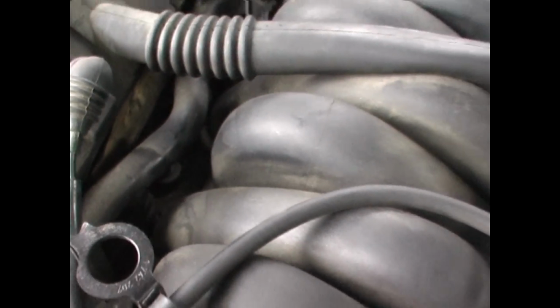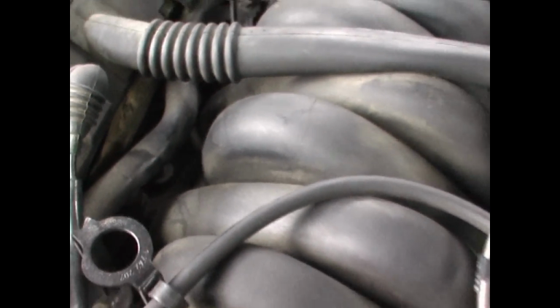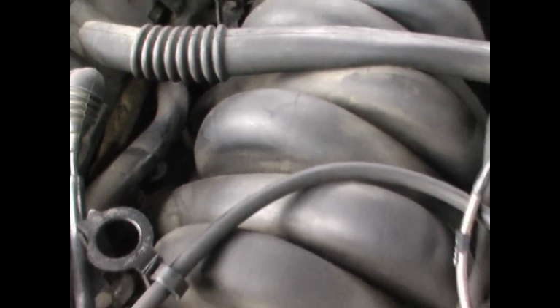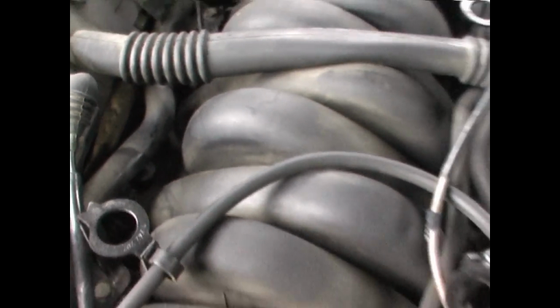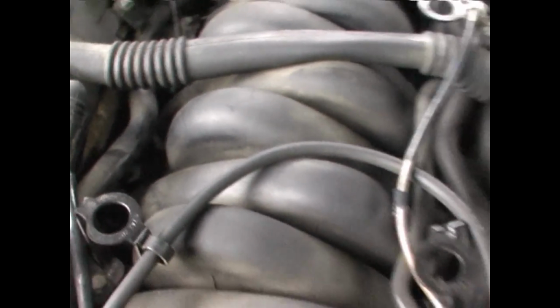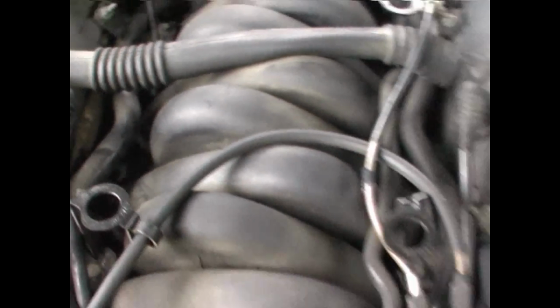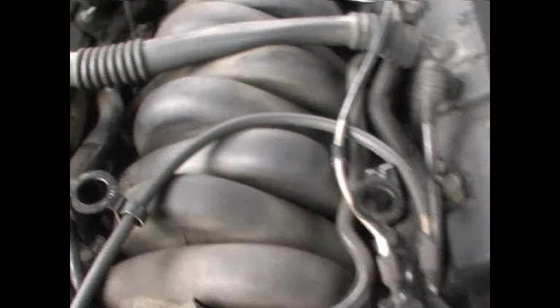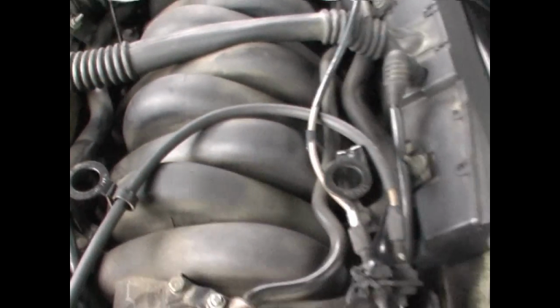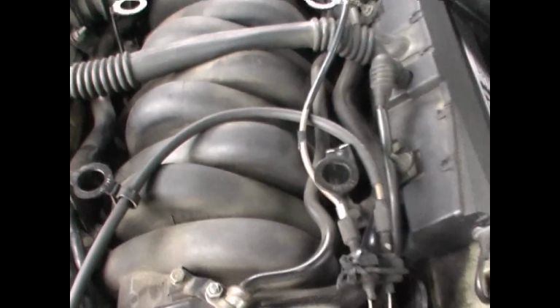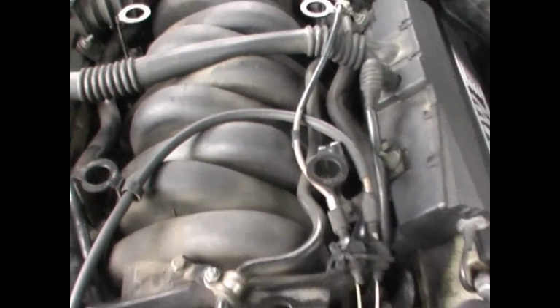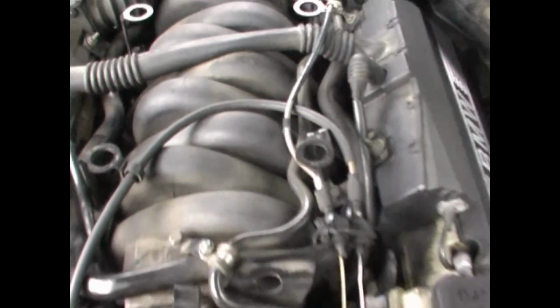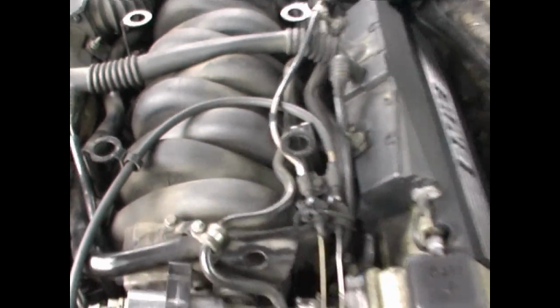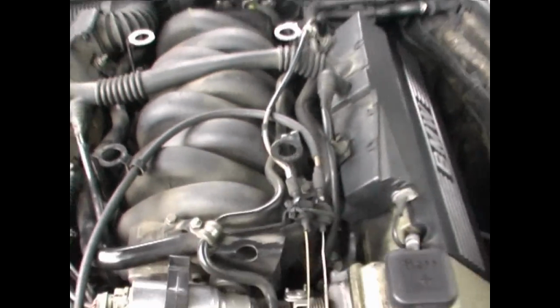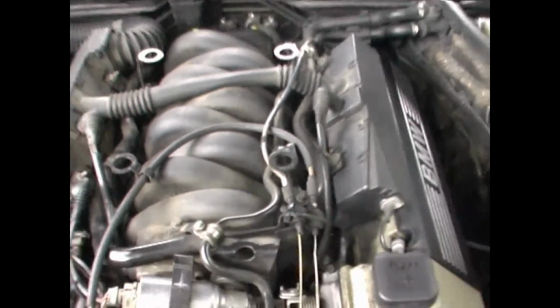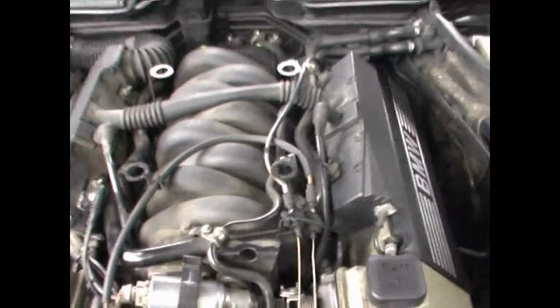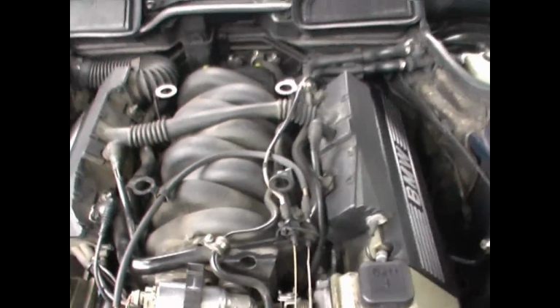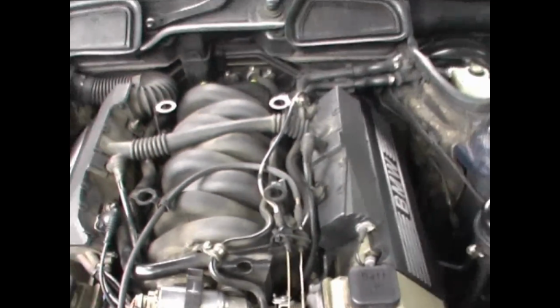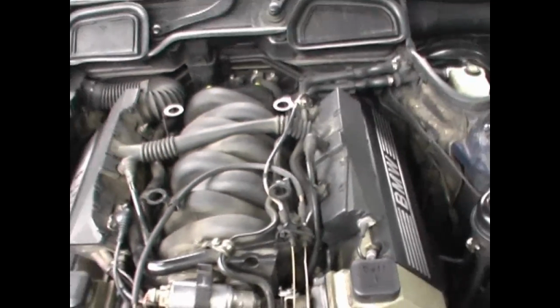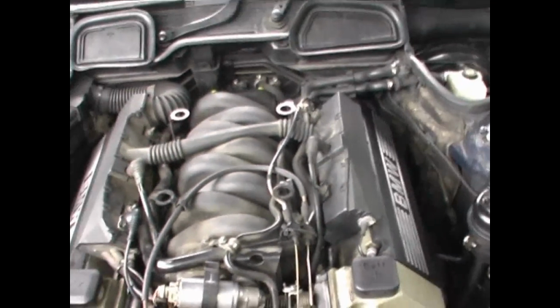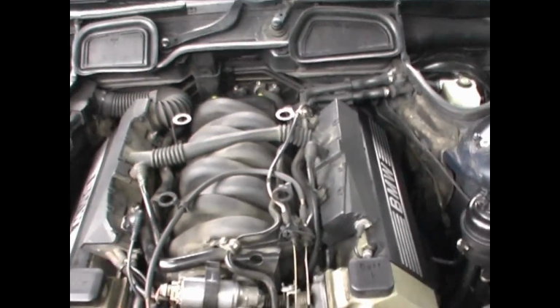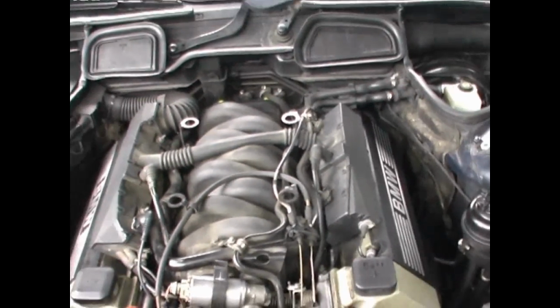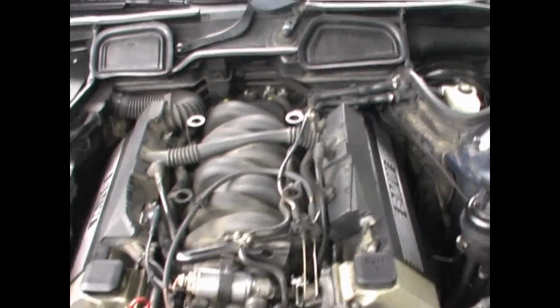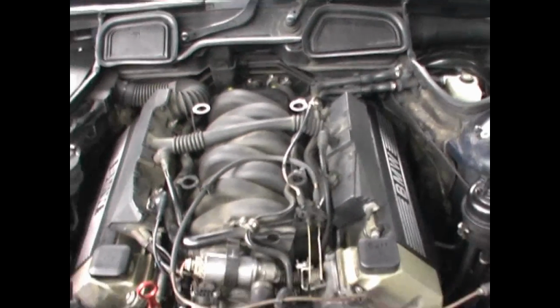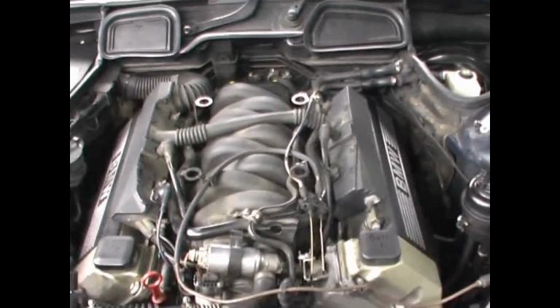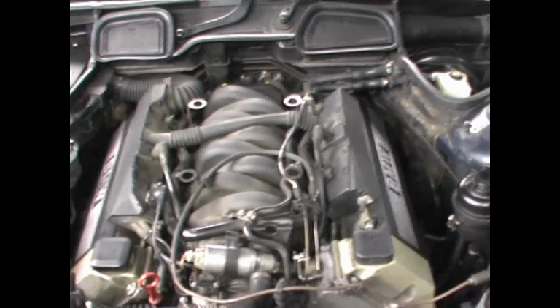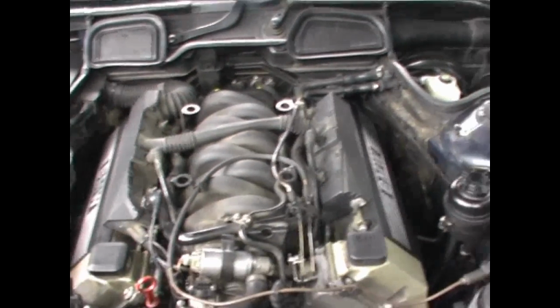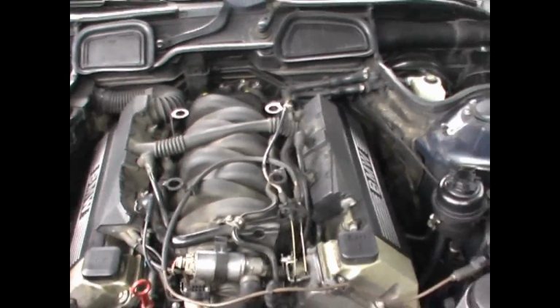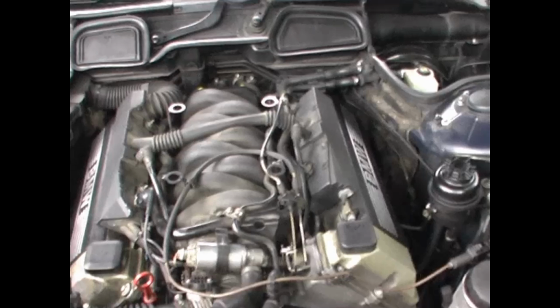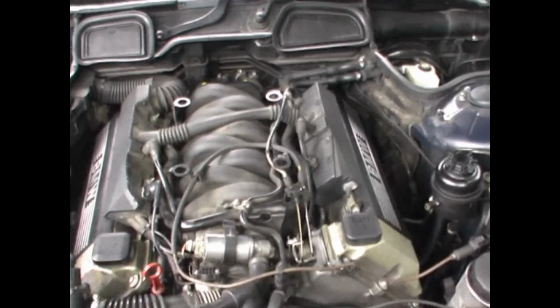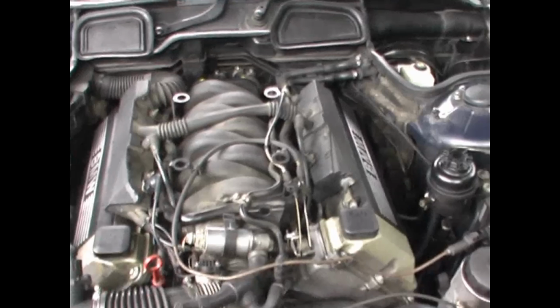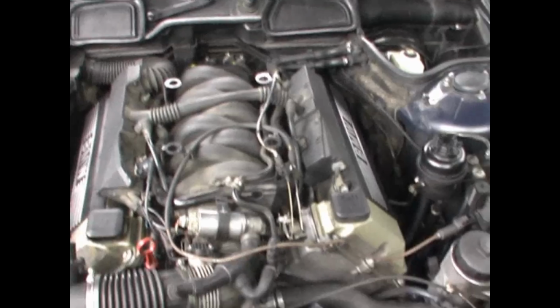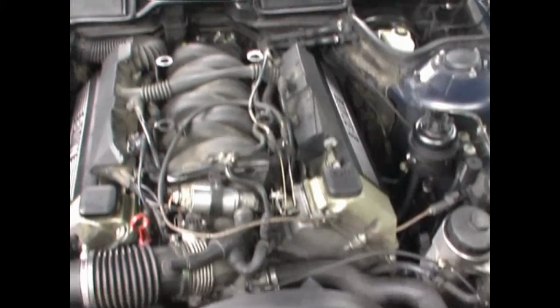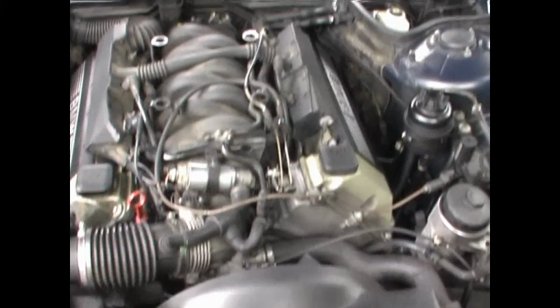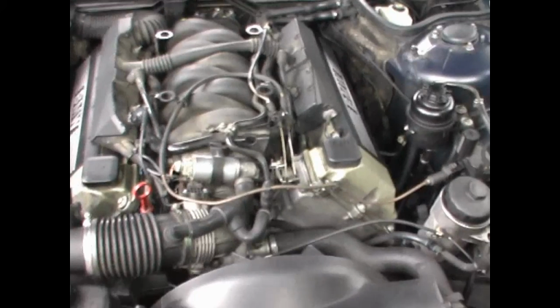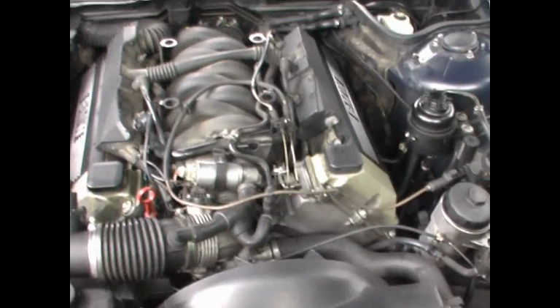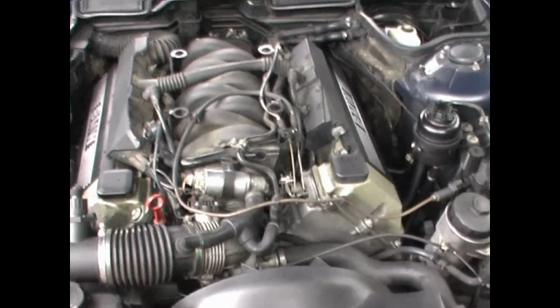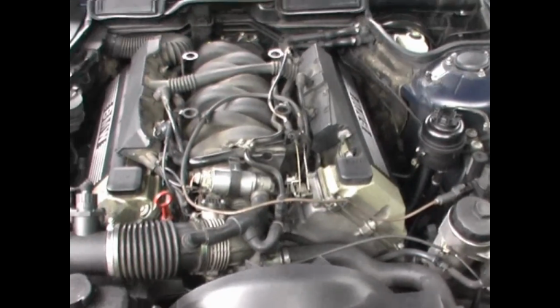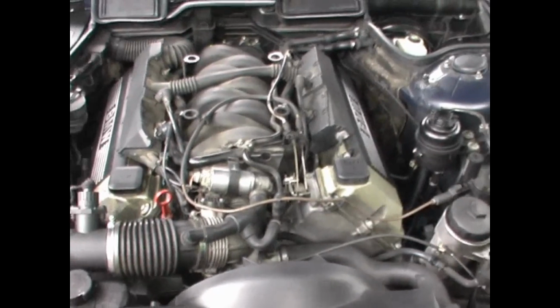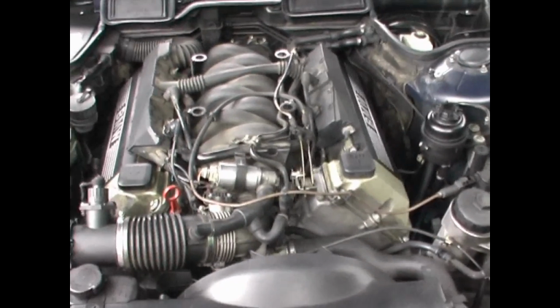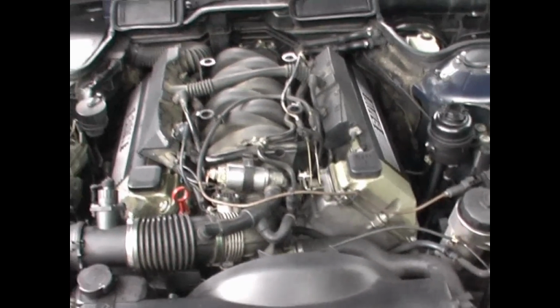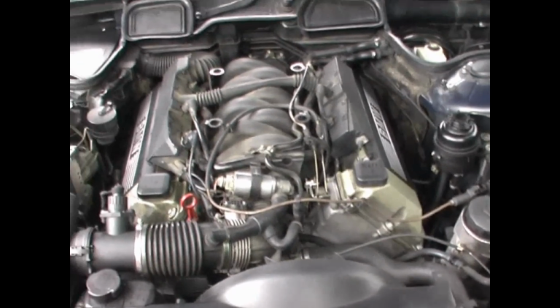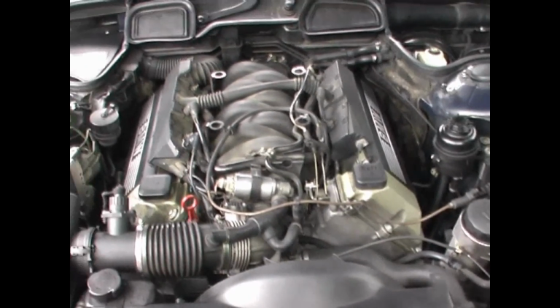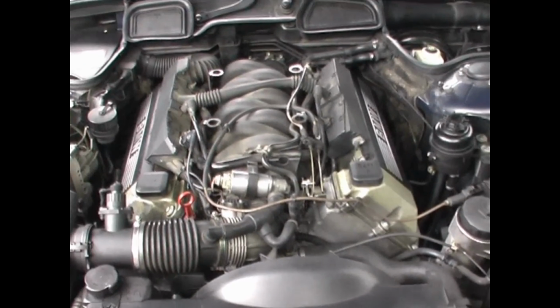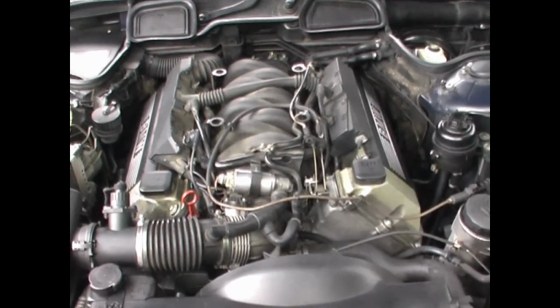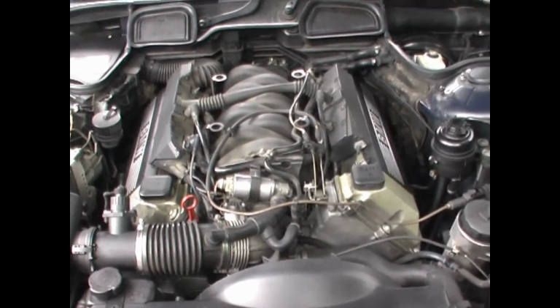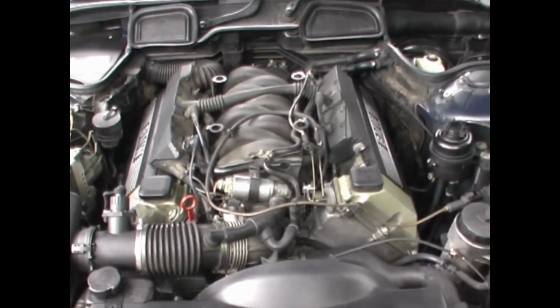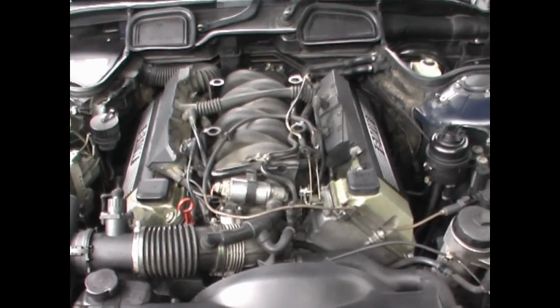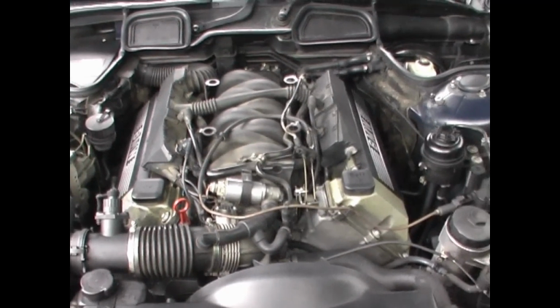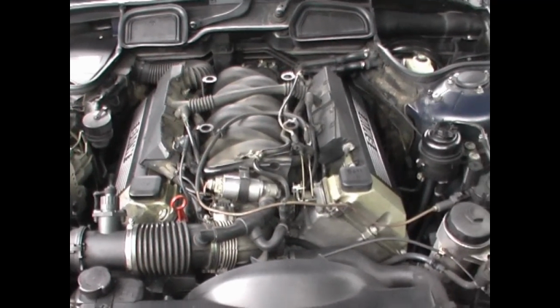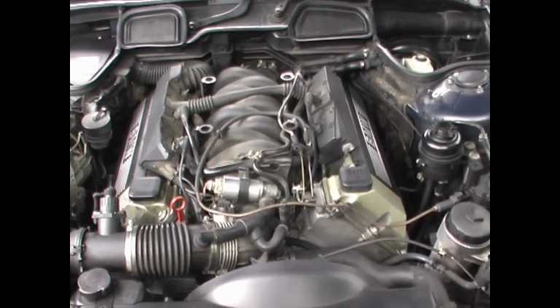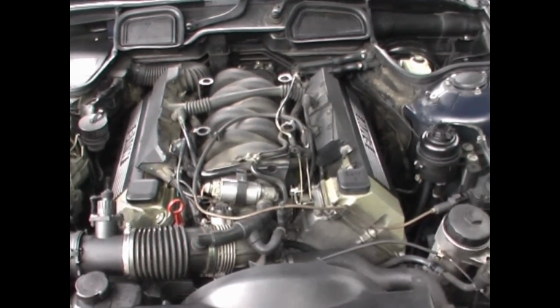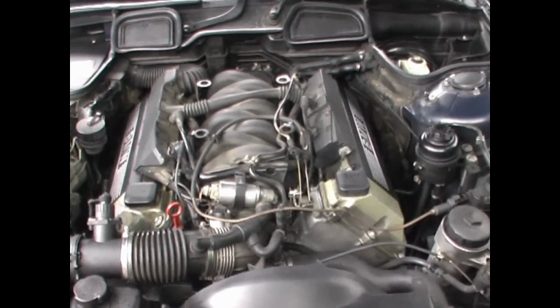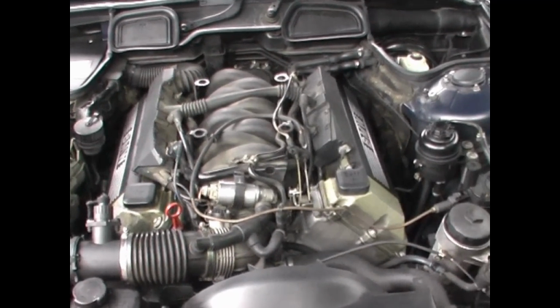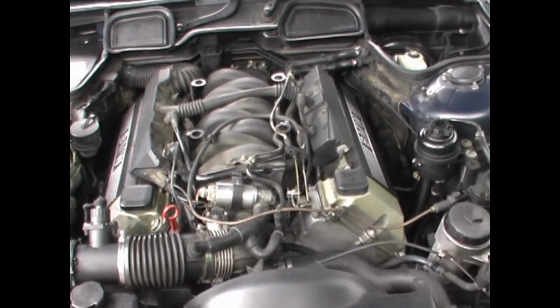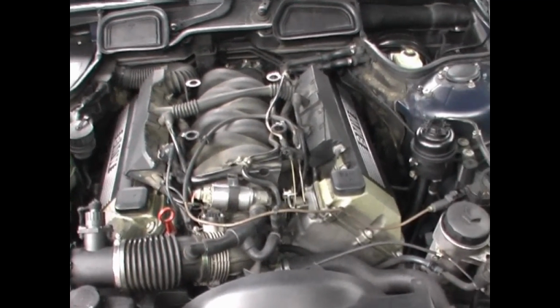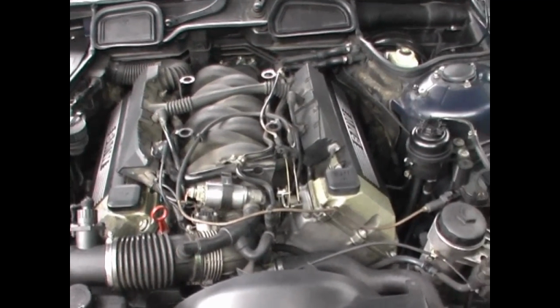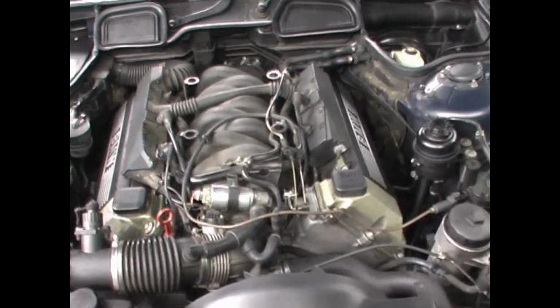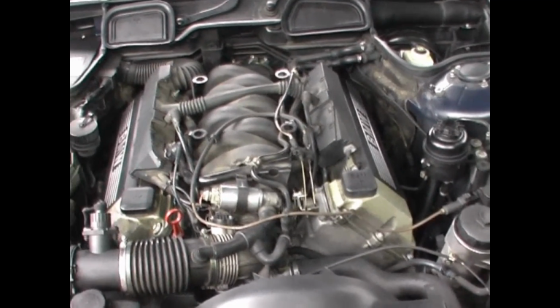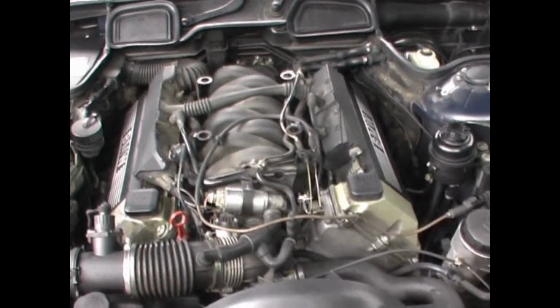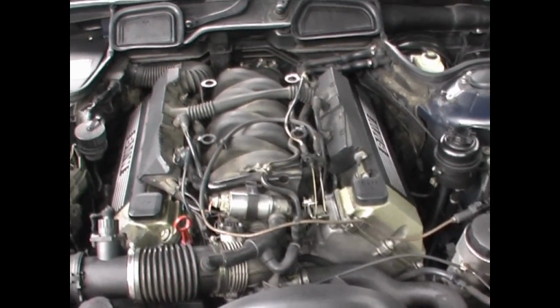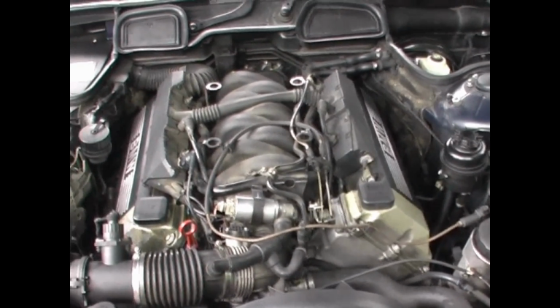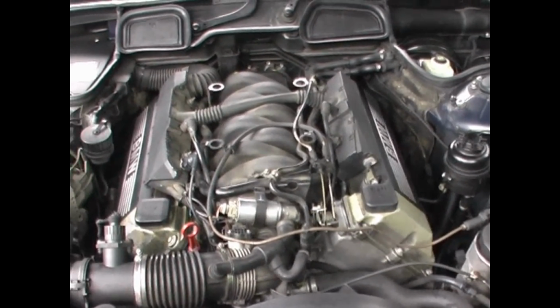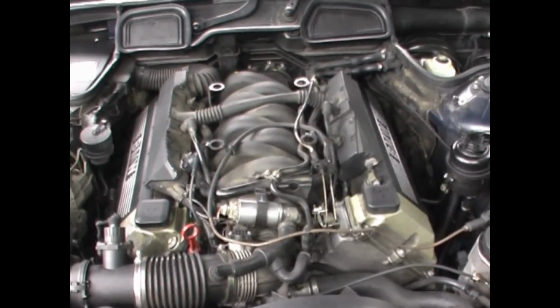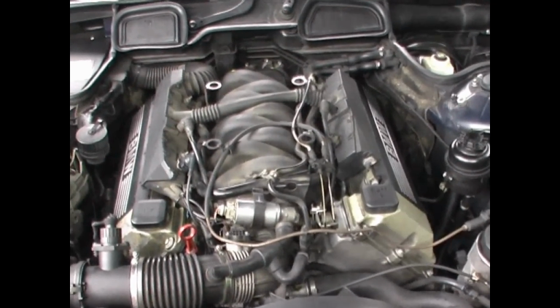This car has a rough idle when cold, and as soon as it warms up it's all gone. I'm going to start the car now so we can check.